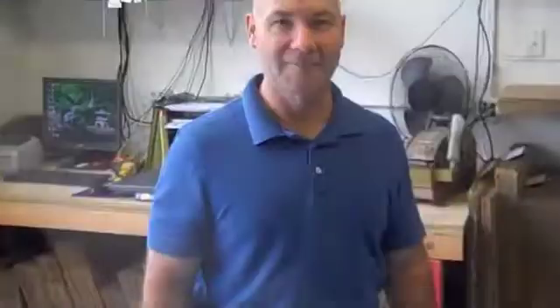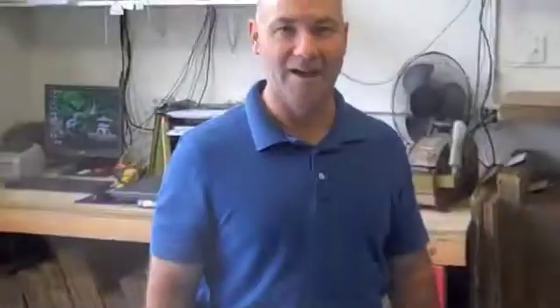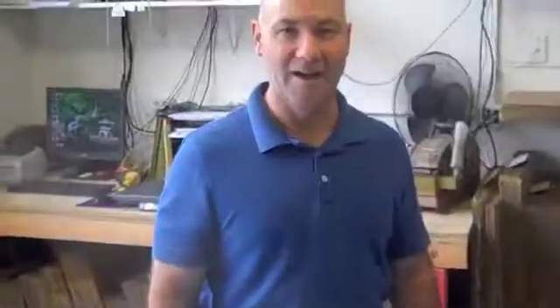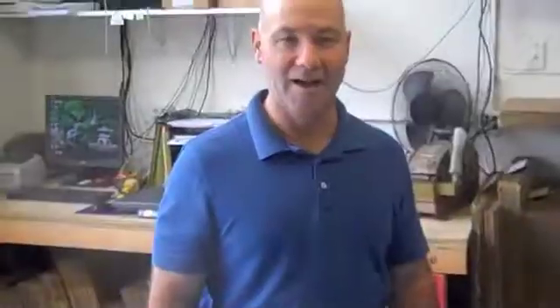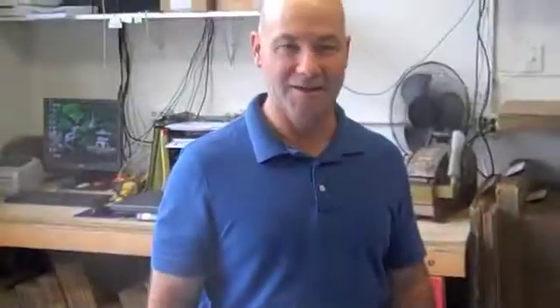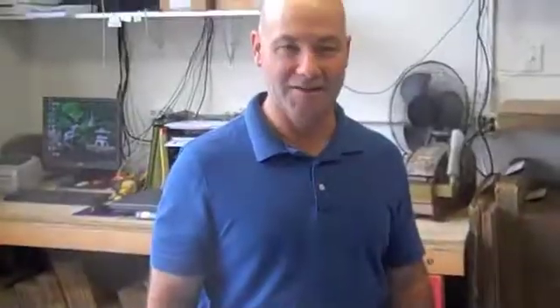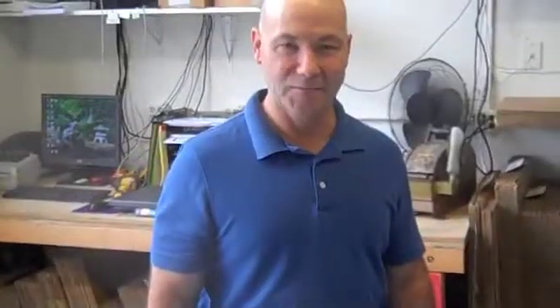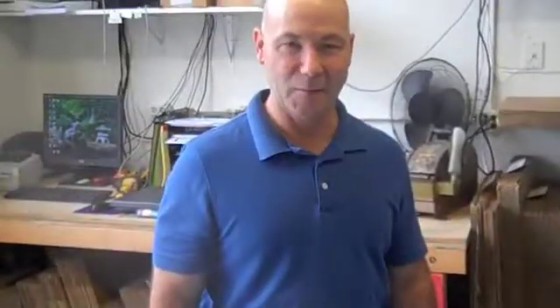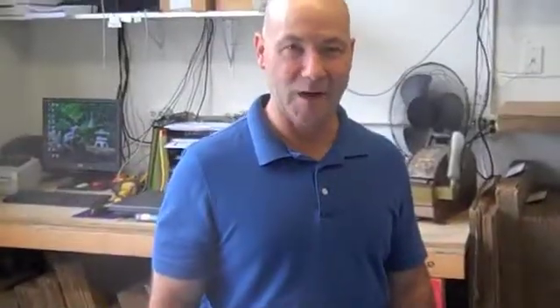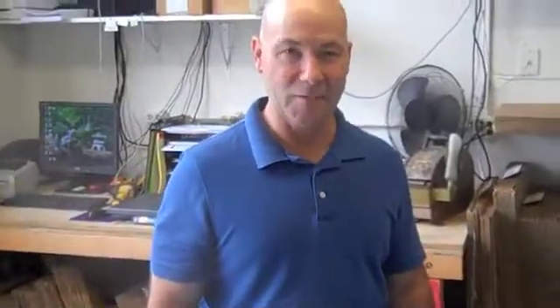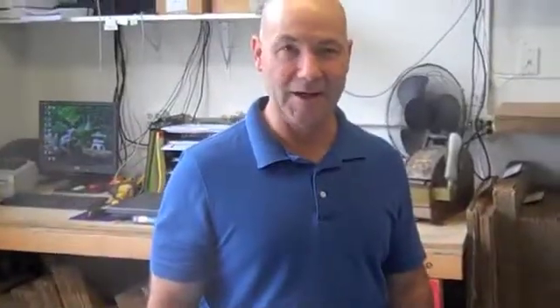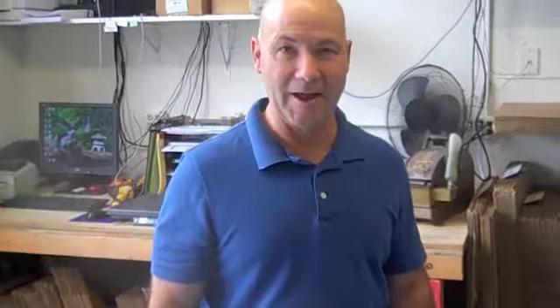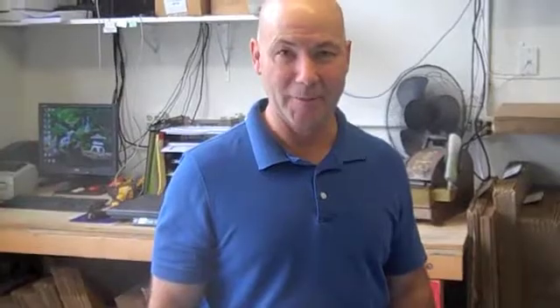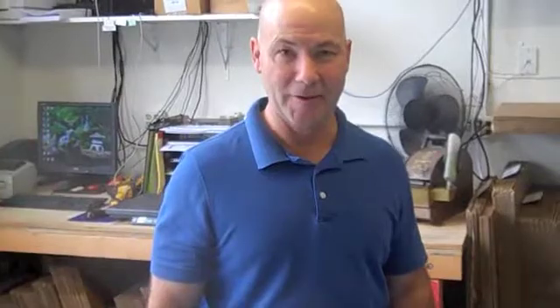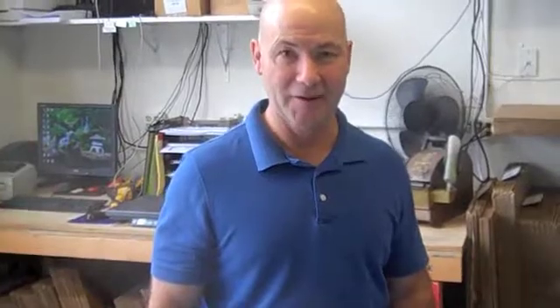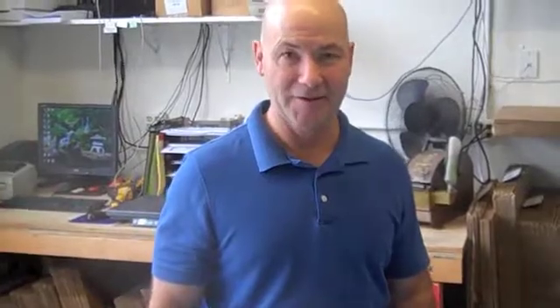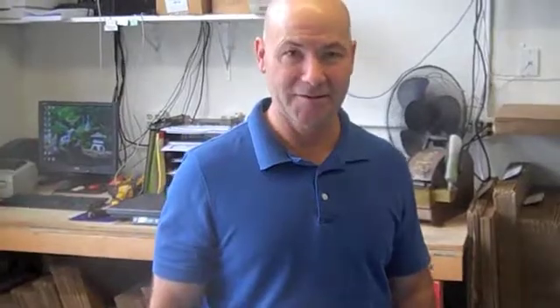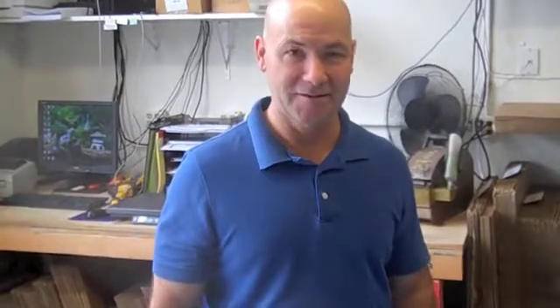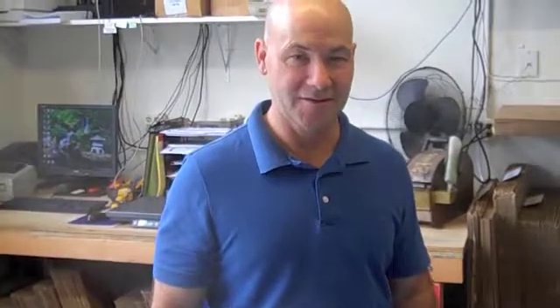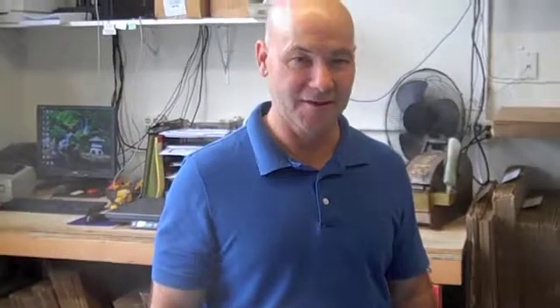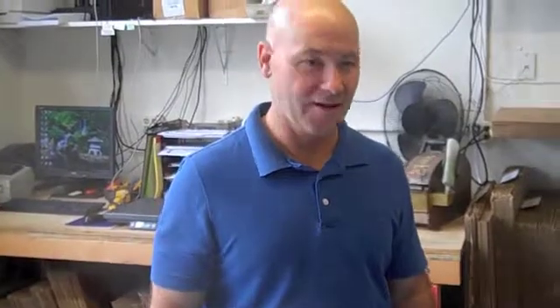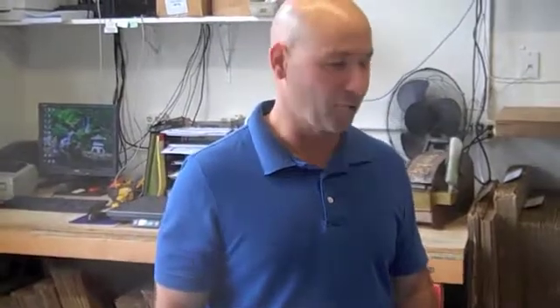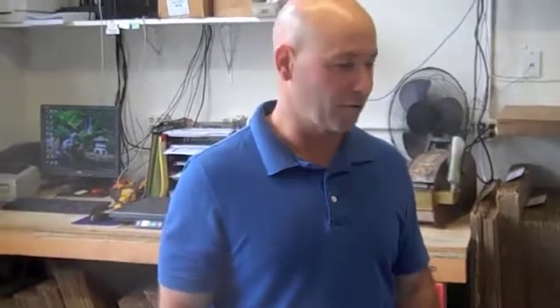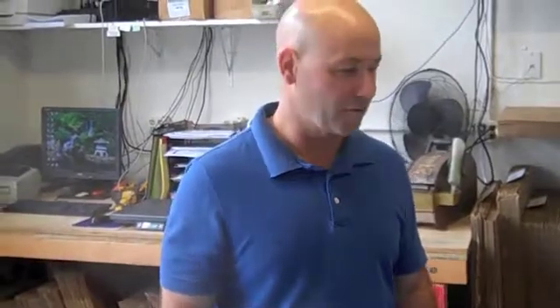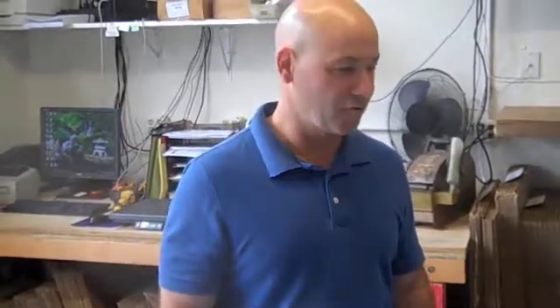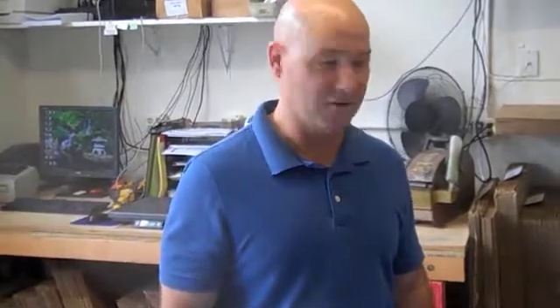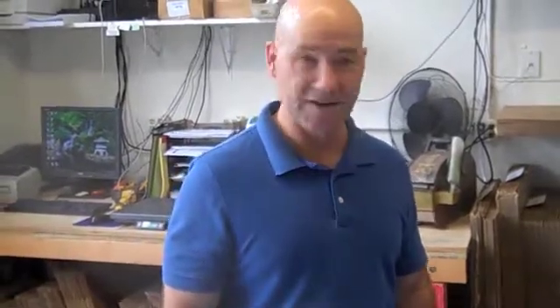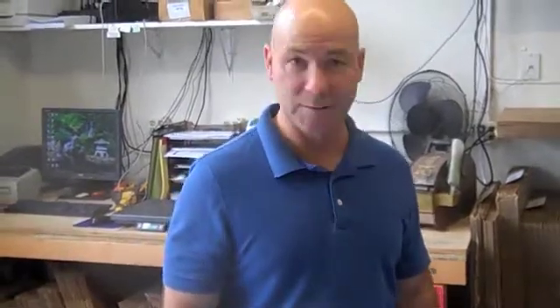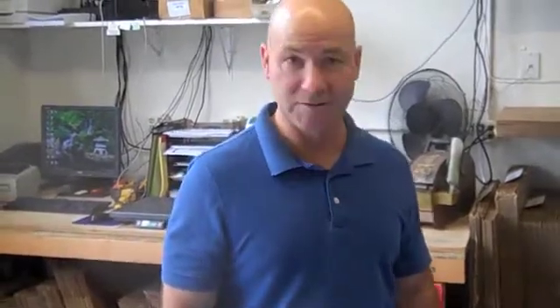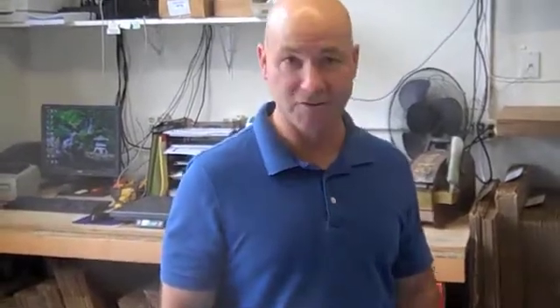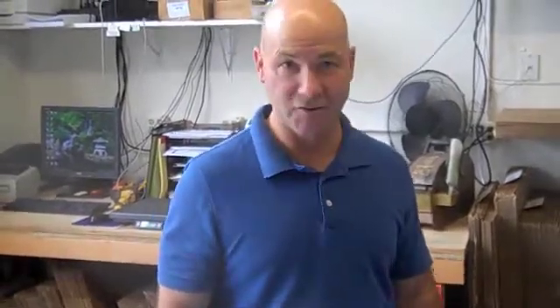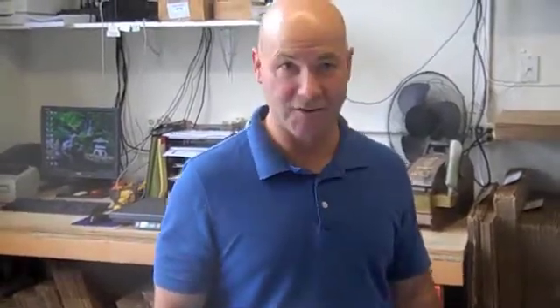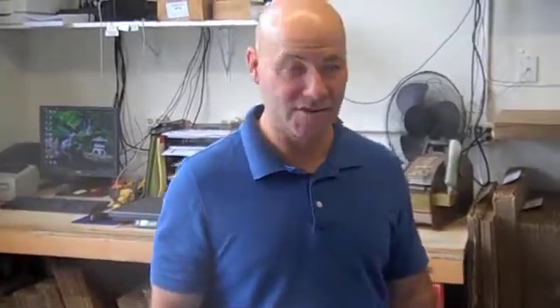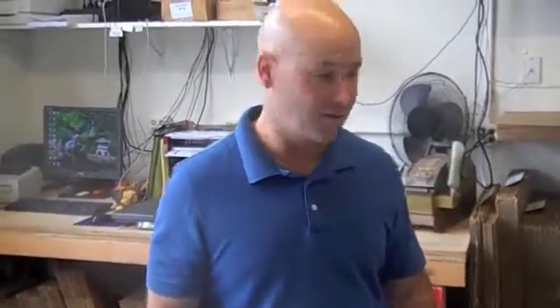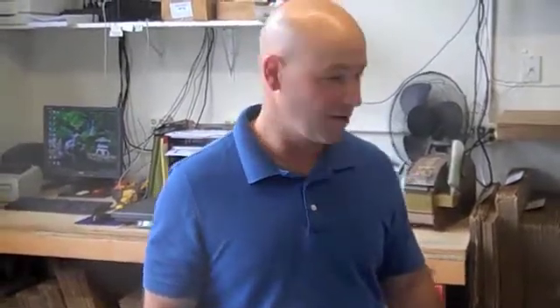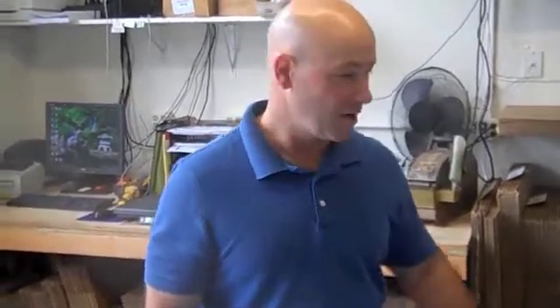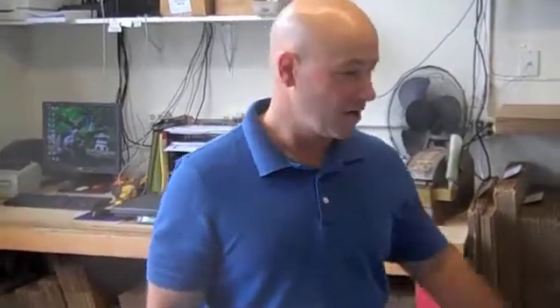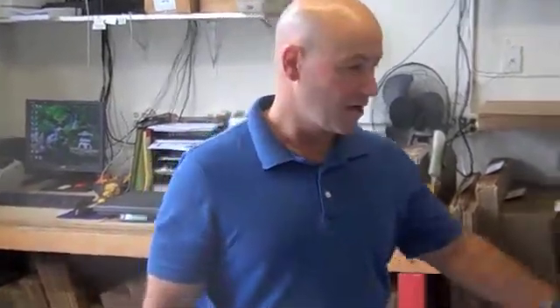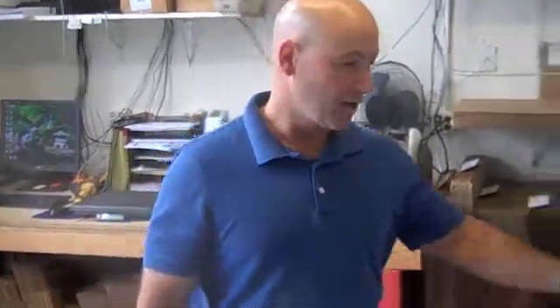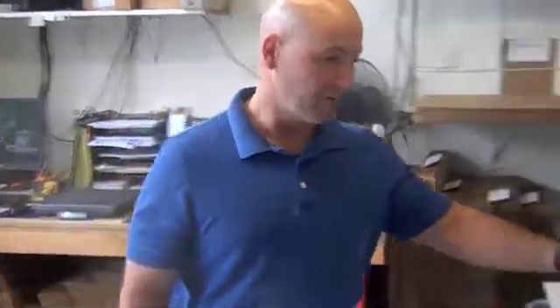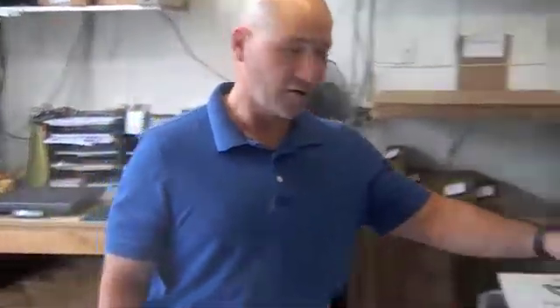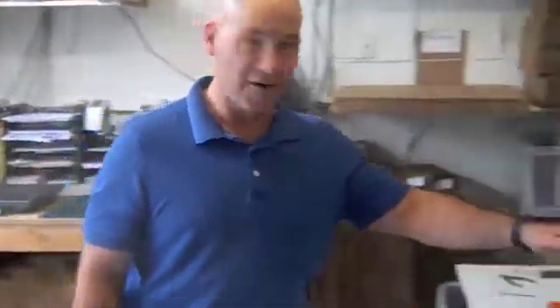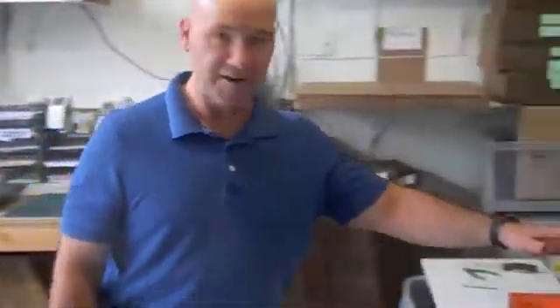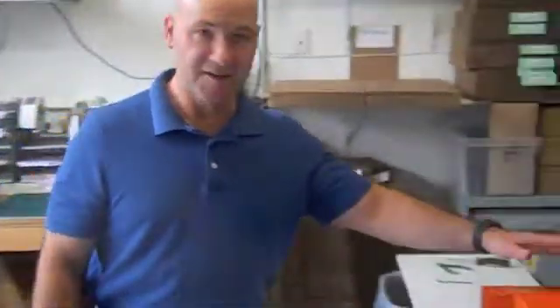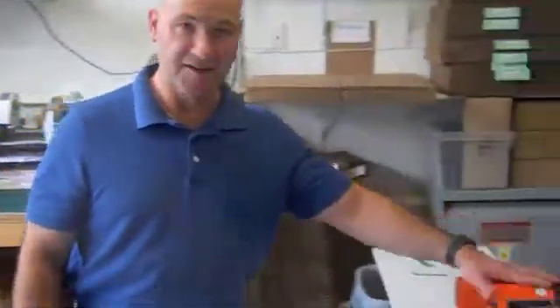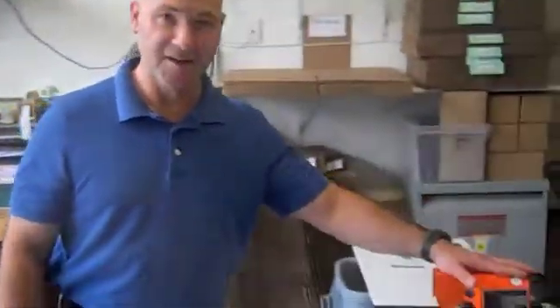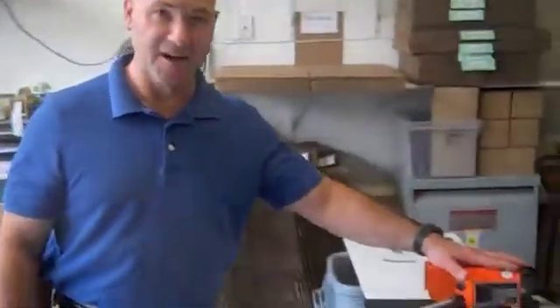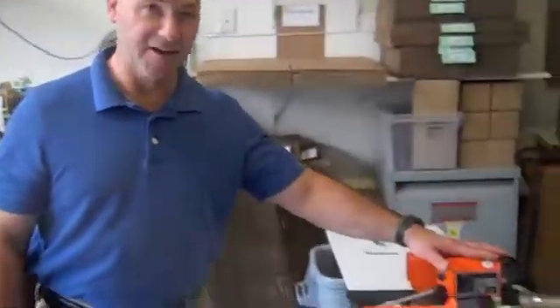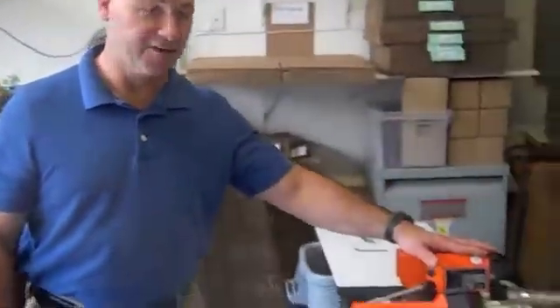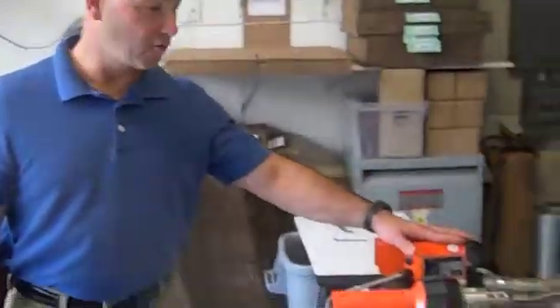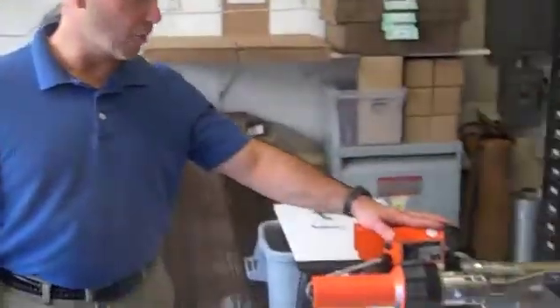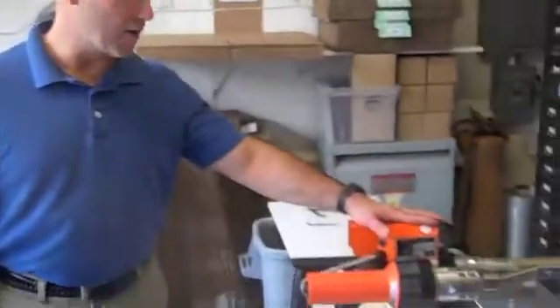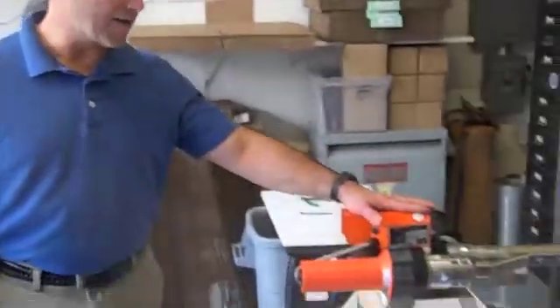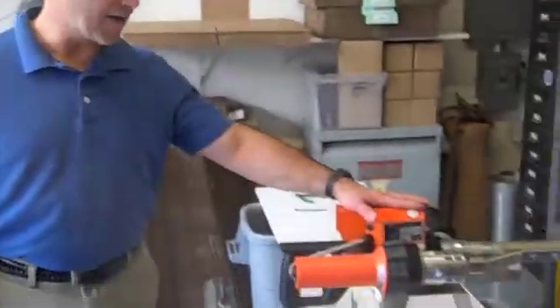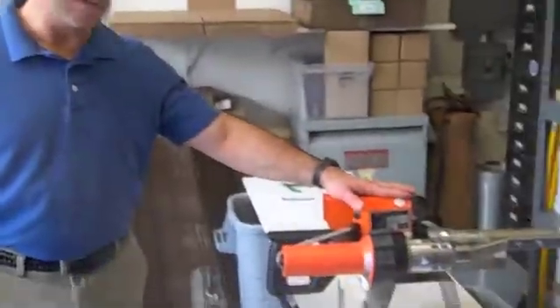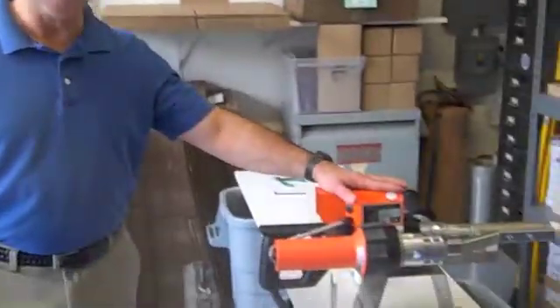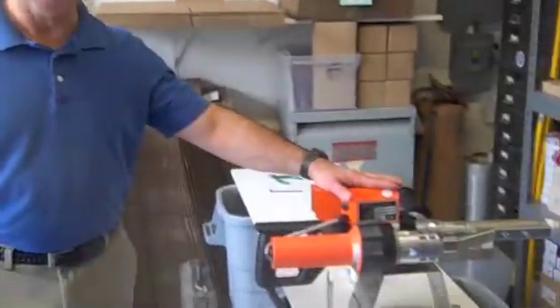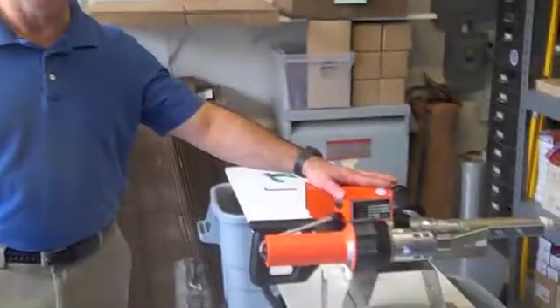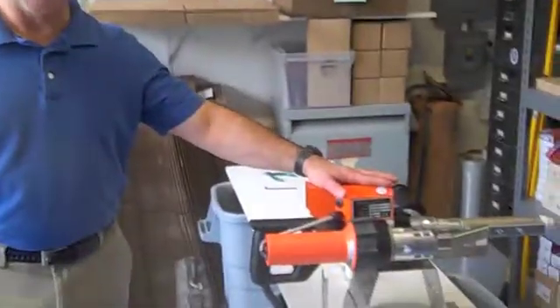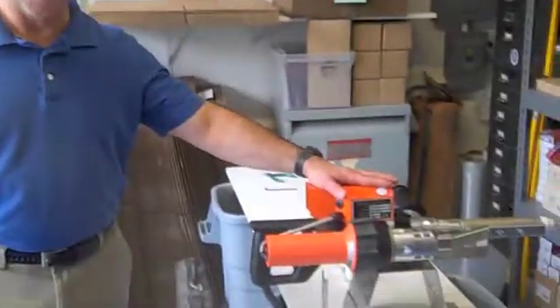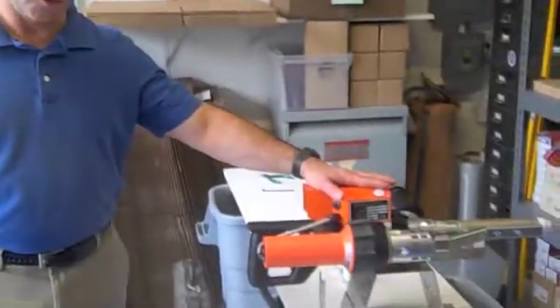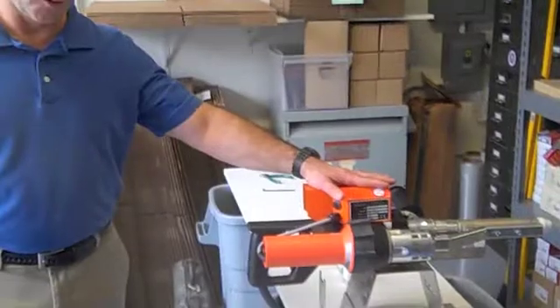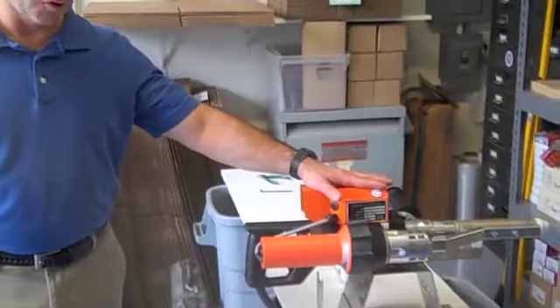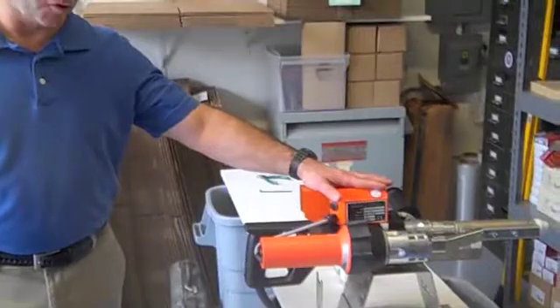Hi, this is Bob at Avion. Today we're going to do a demonstration of our HSK-28 extruder.